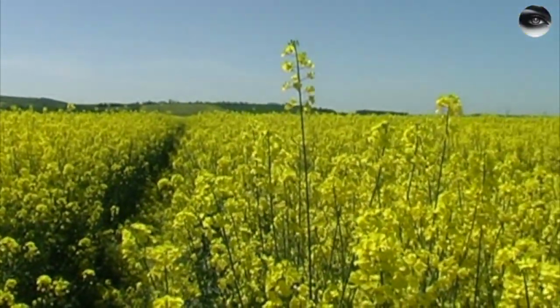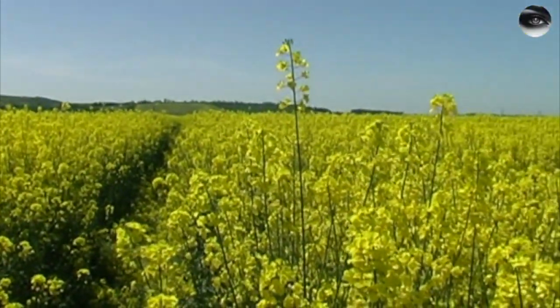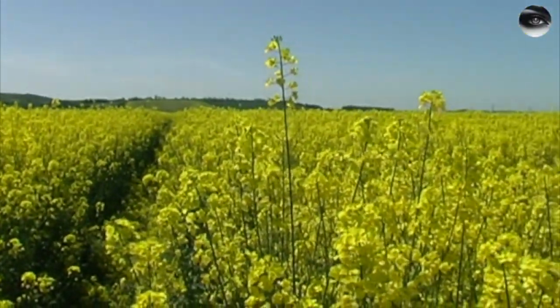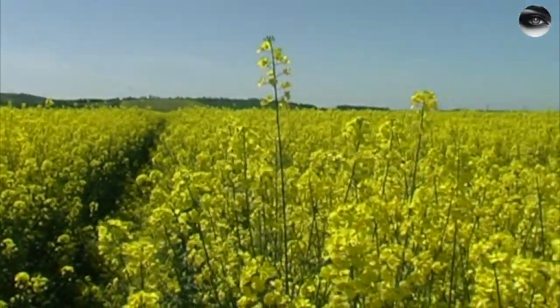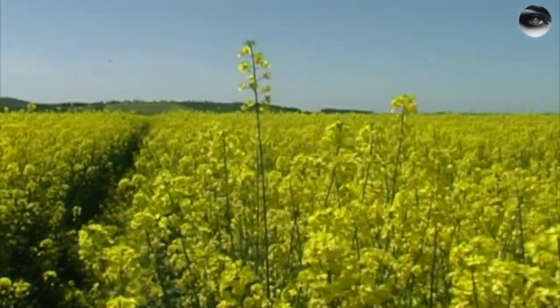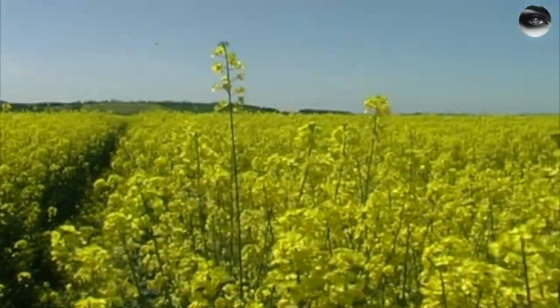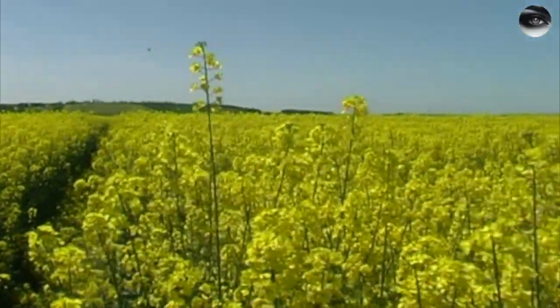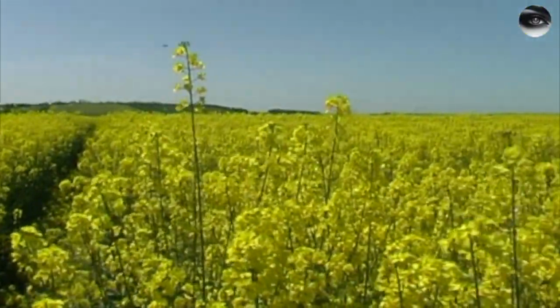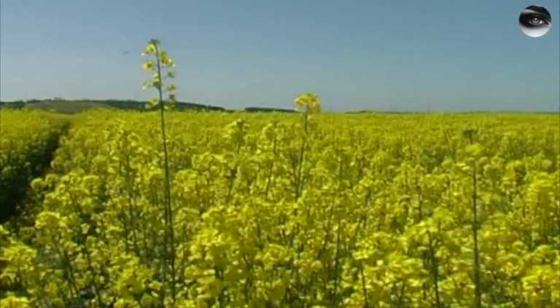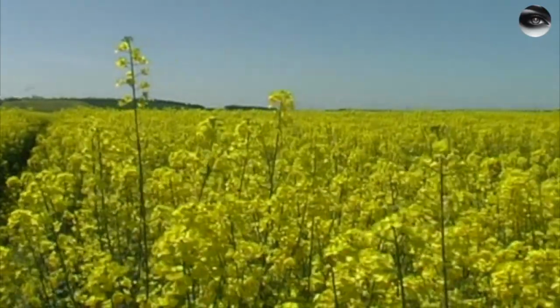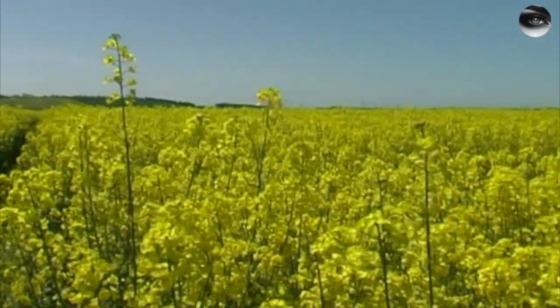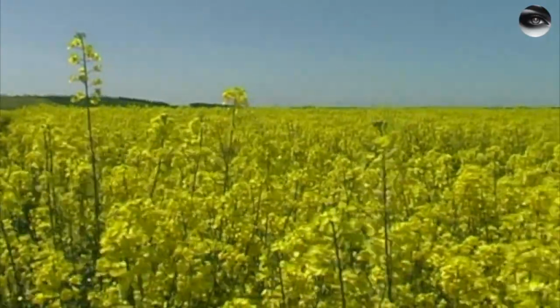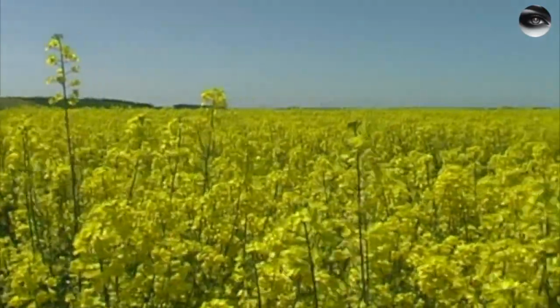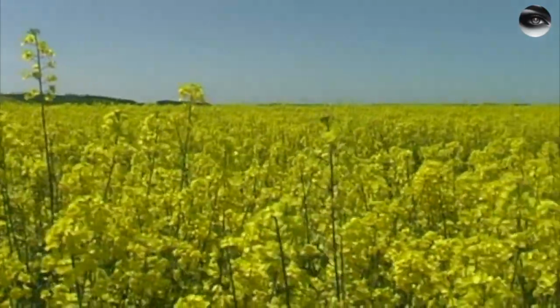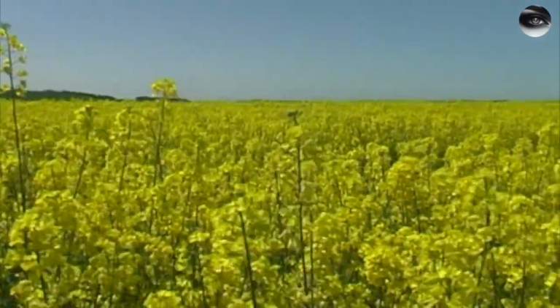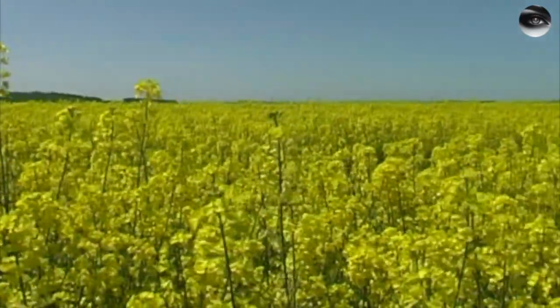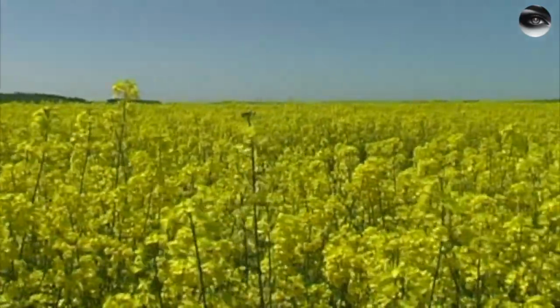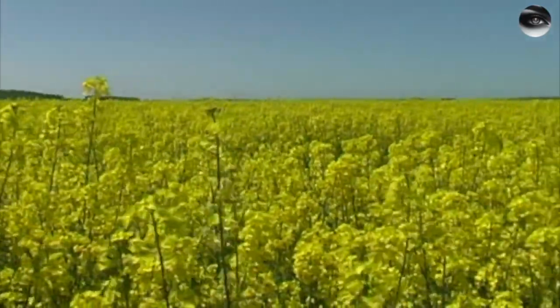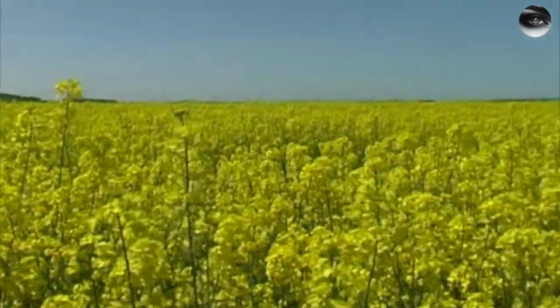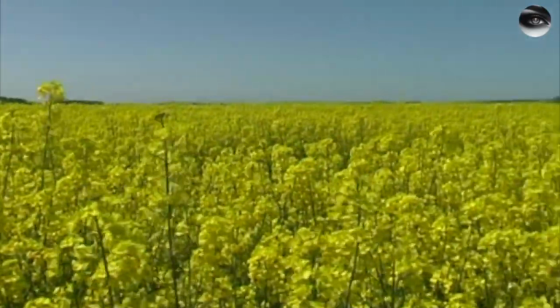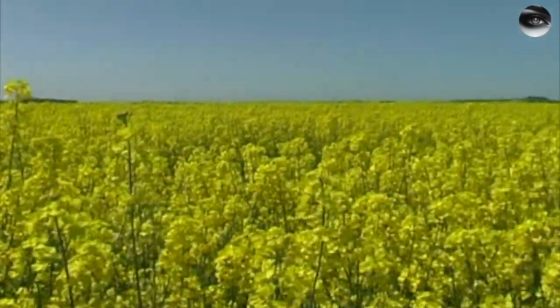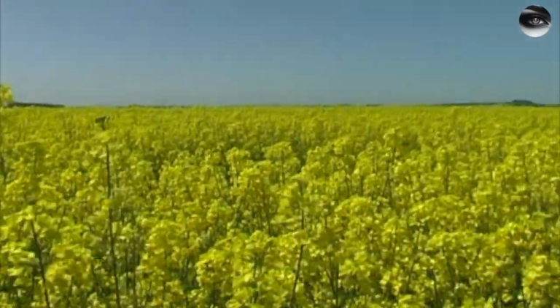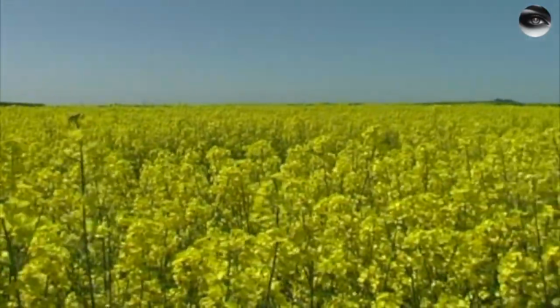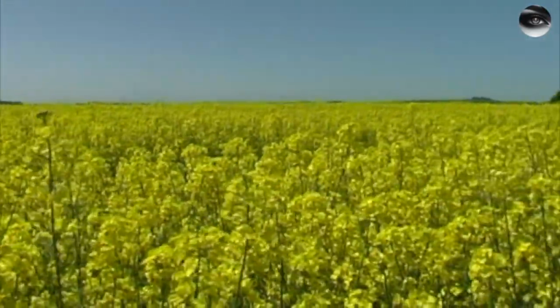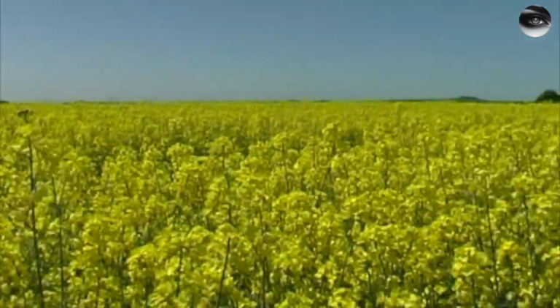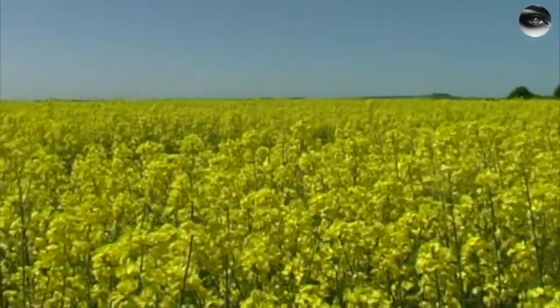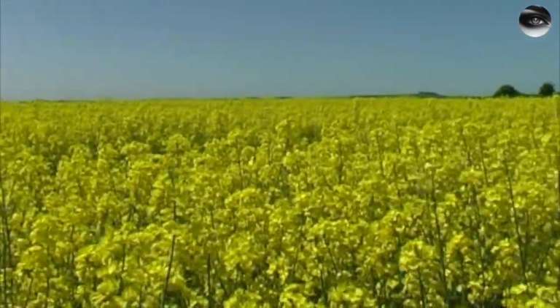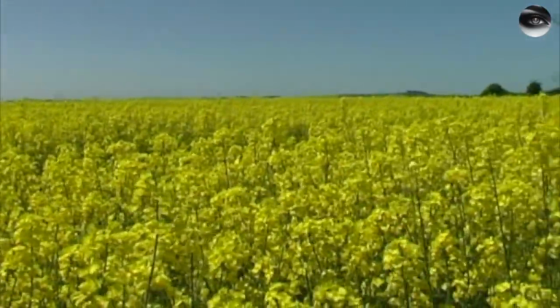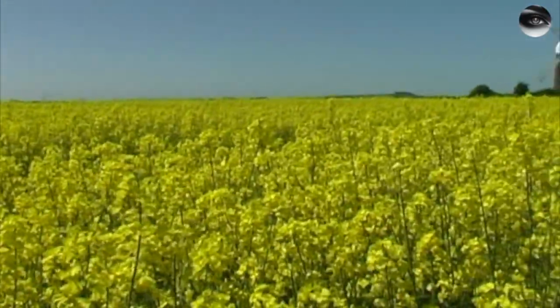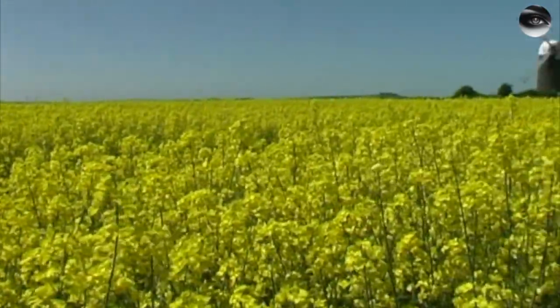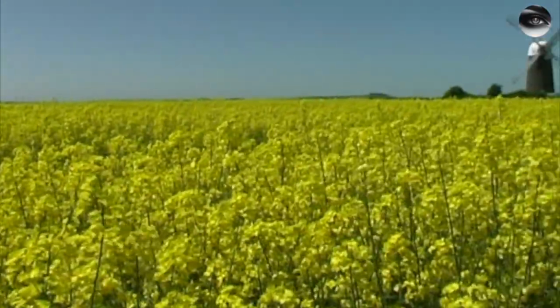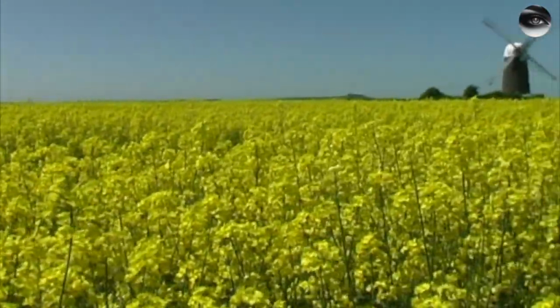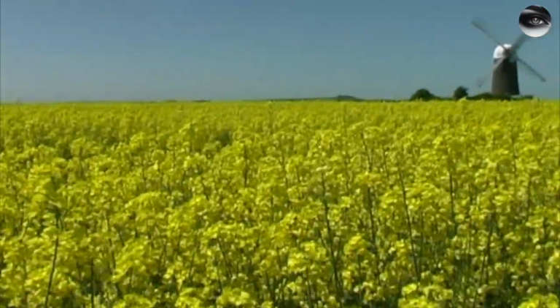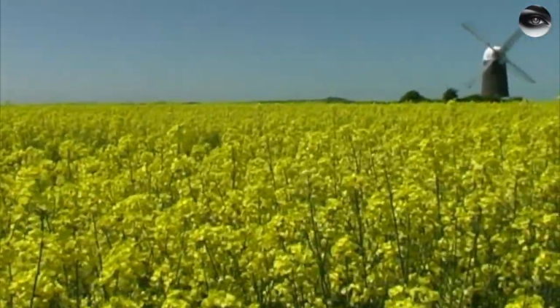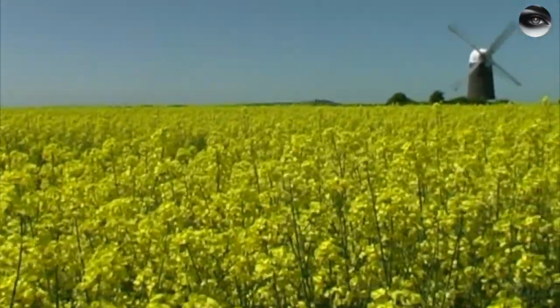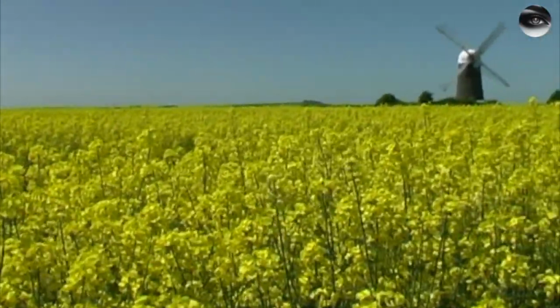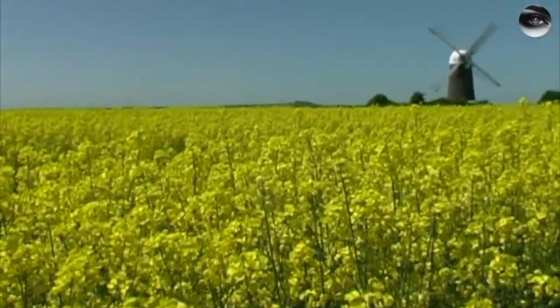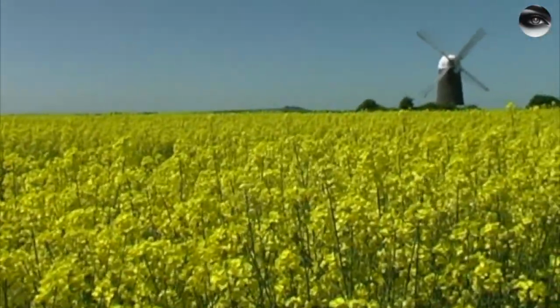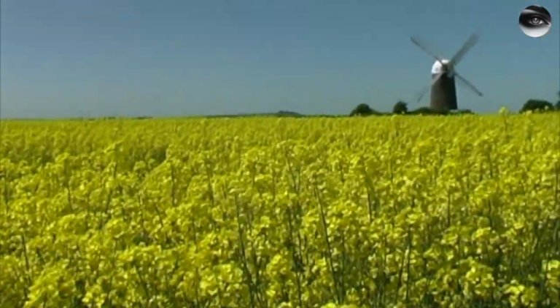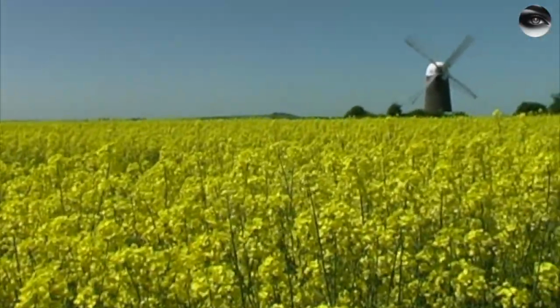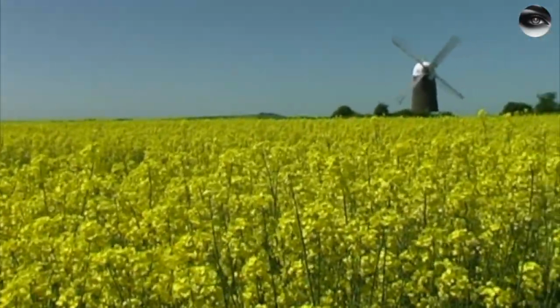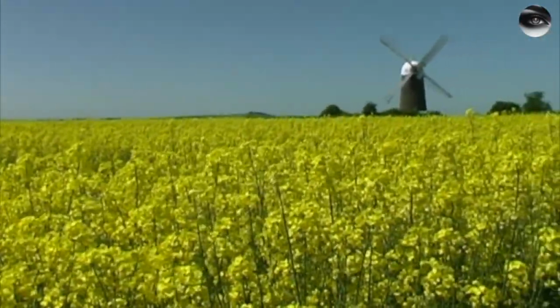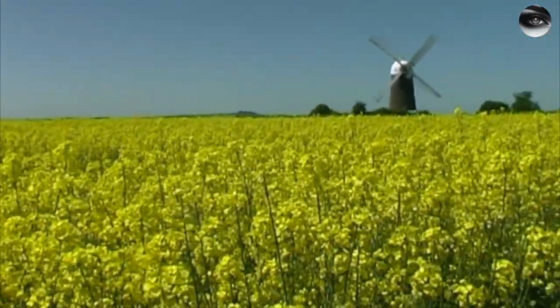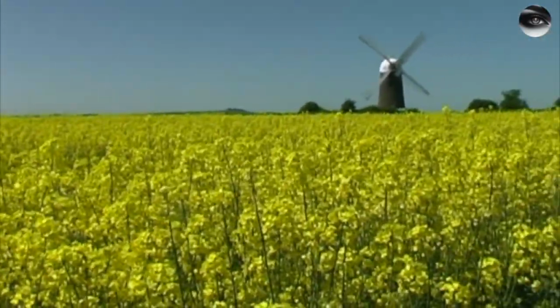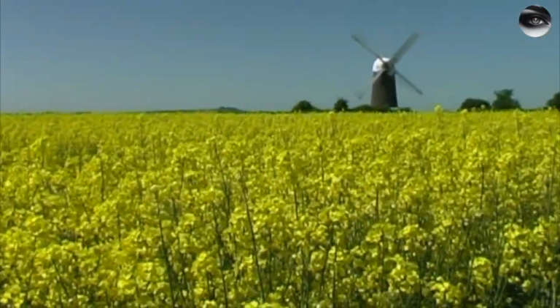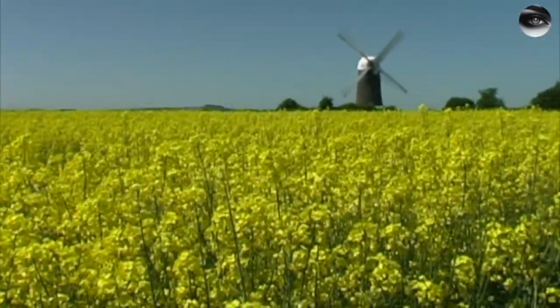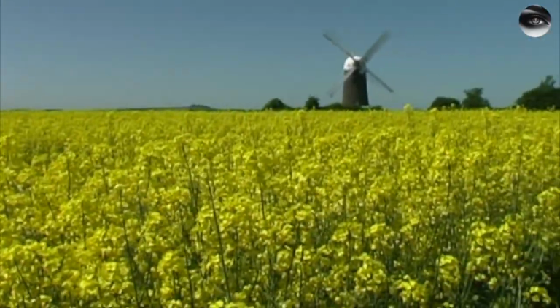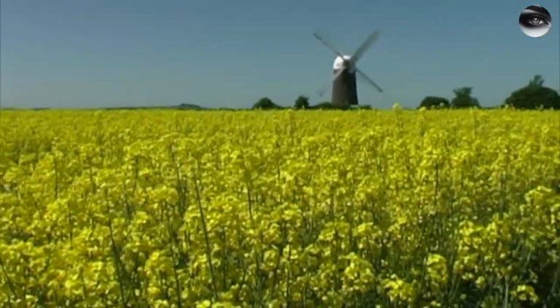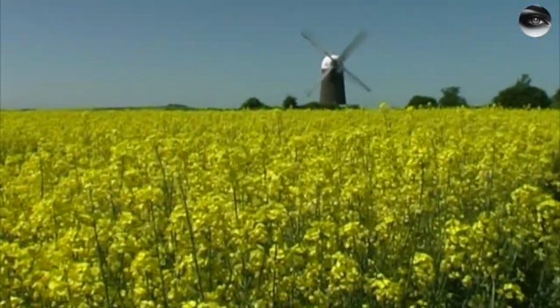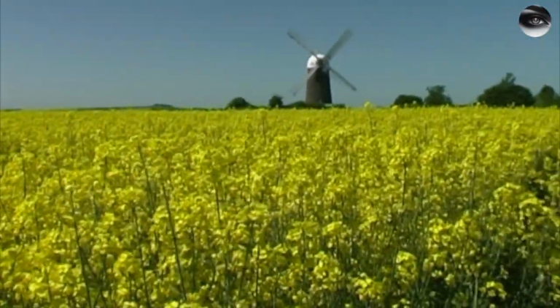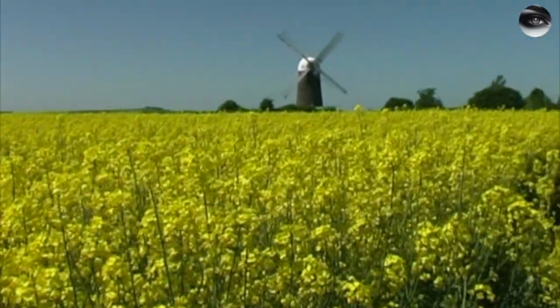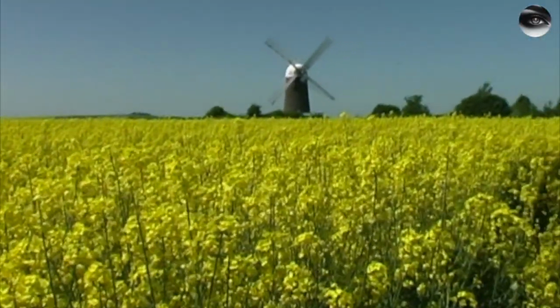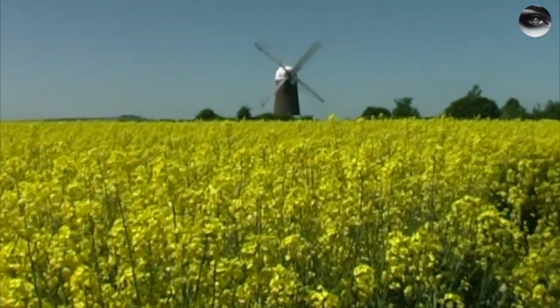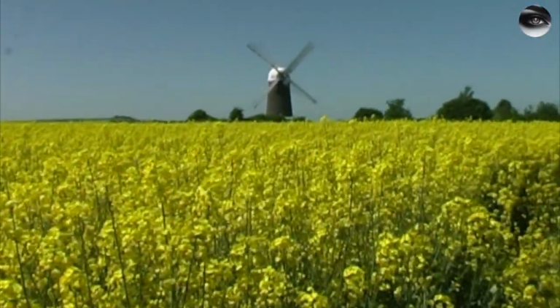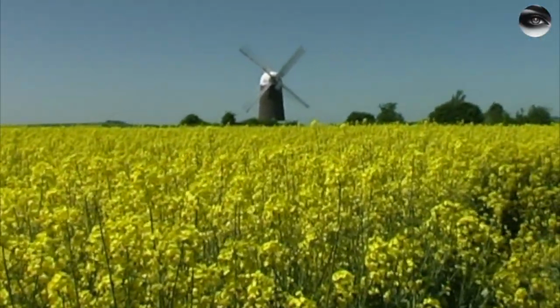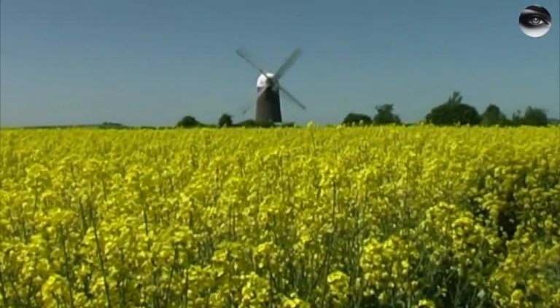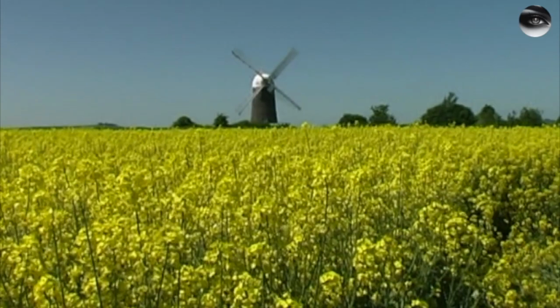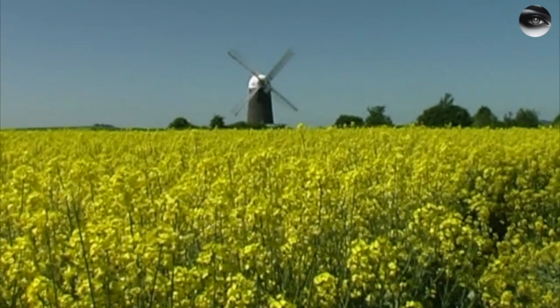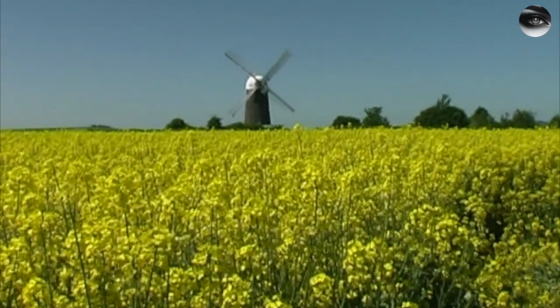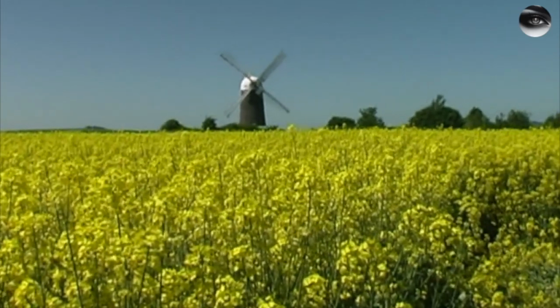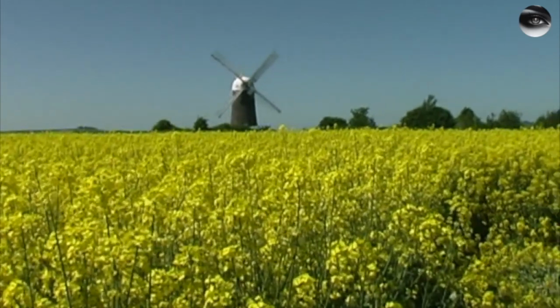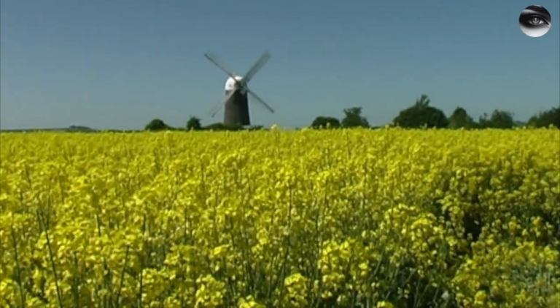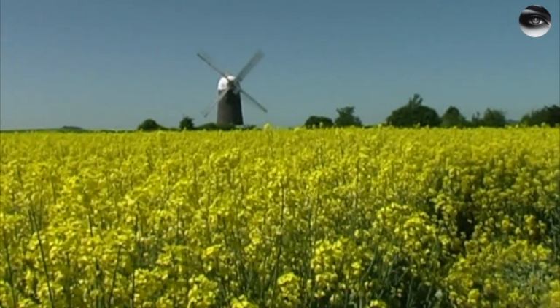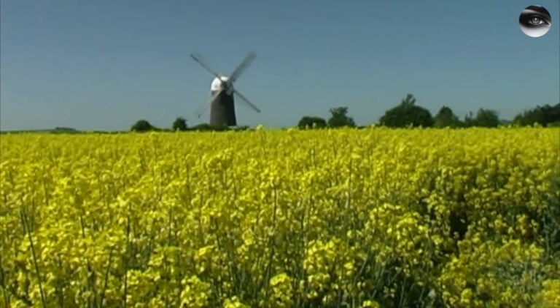So, there we are. That's the formation at Wilton, I think discovered on the 22nd of May.